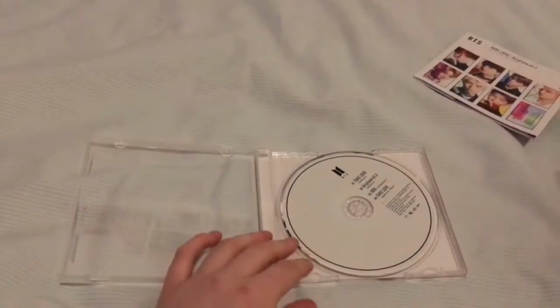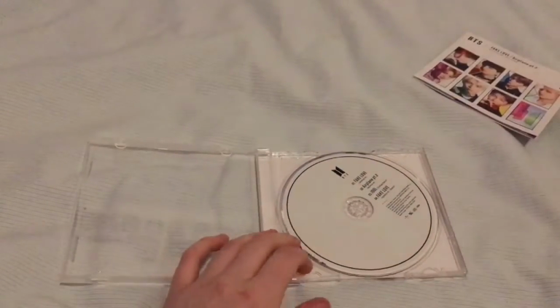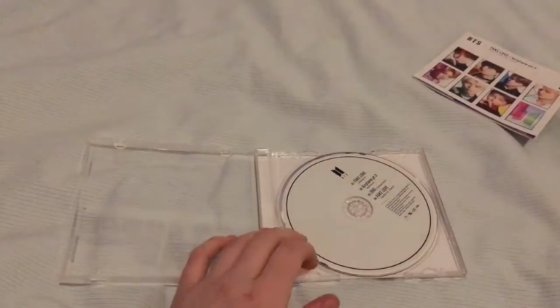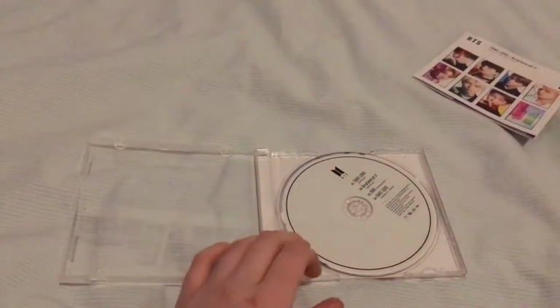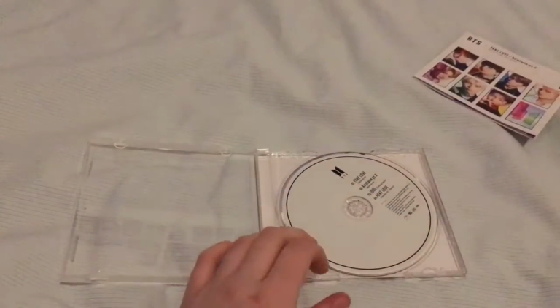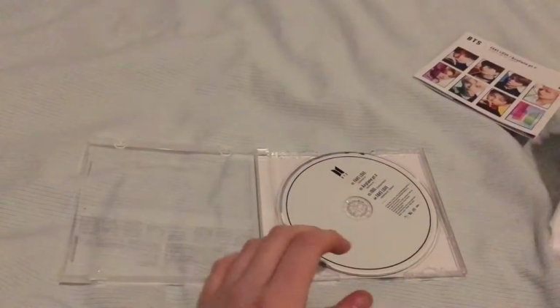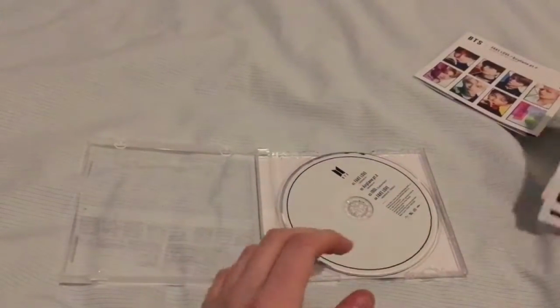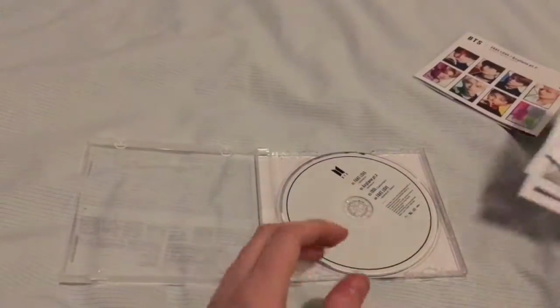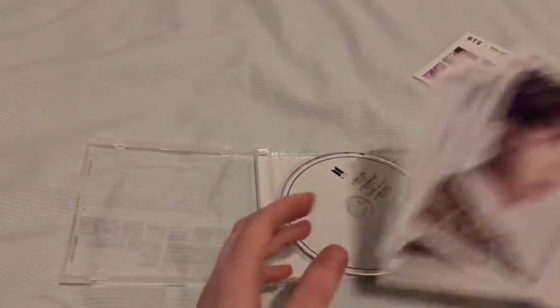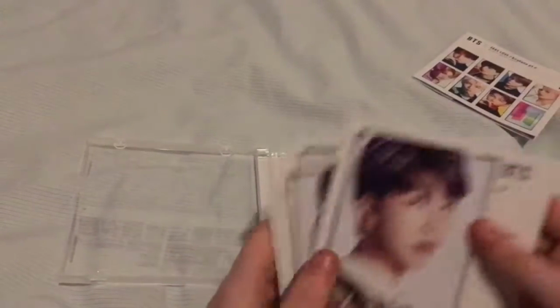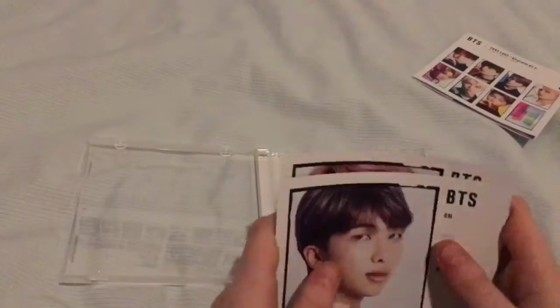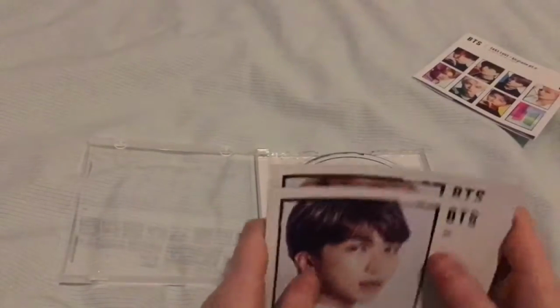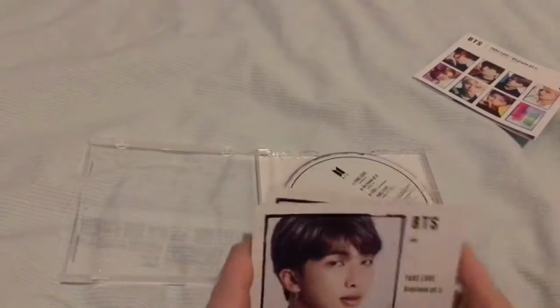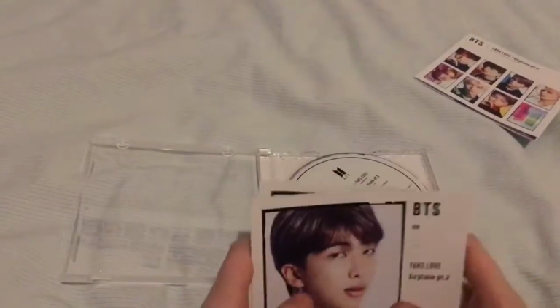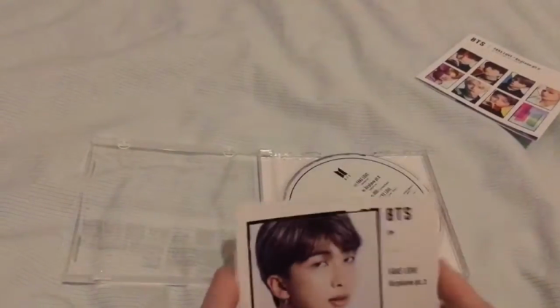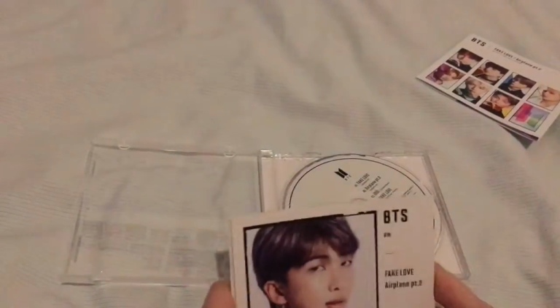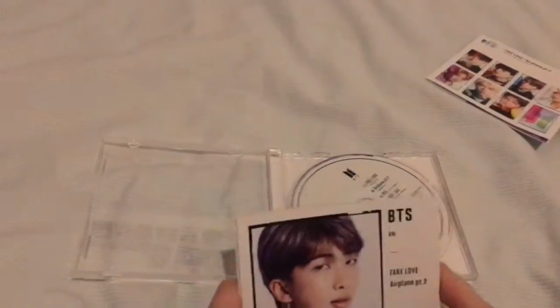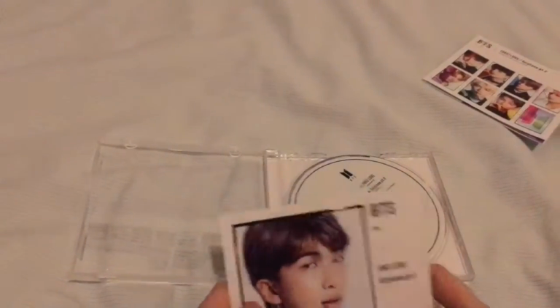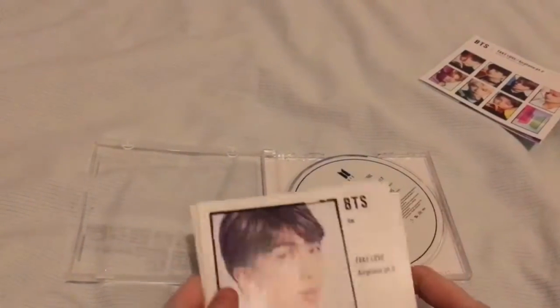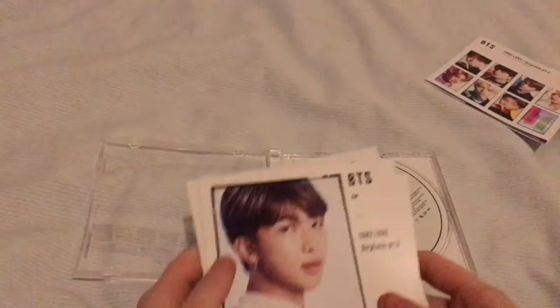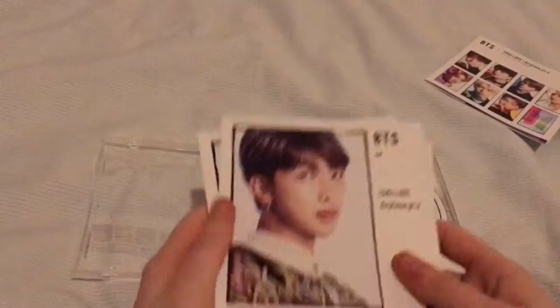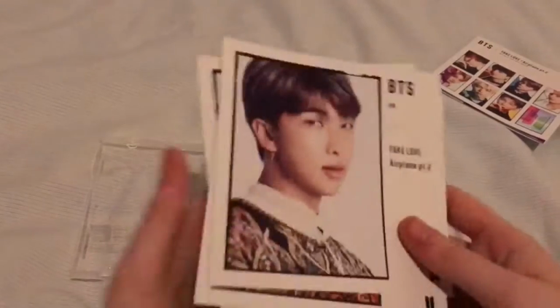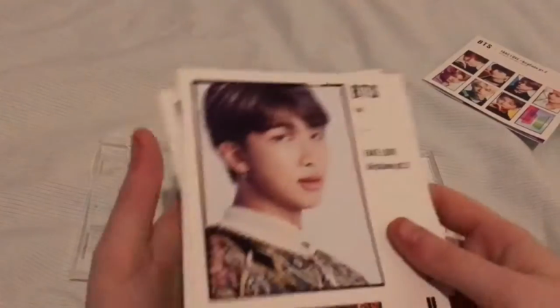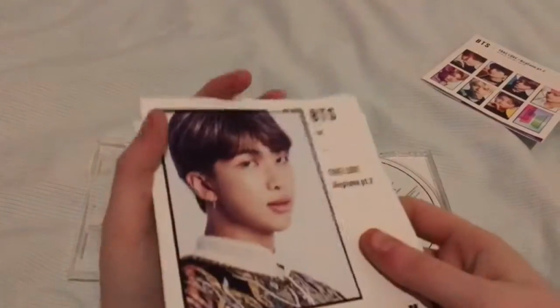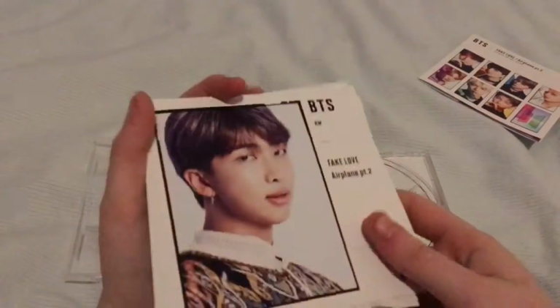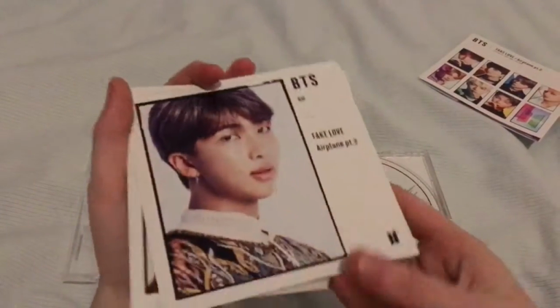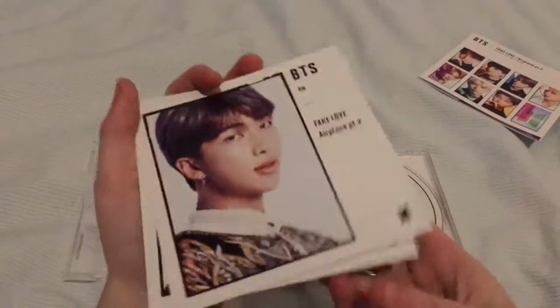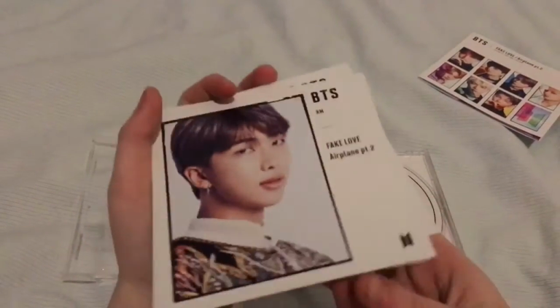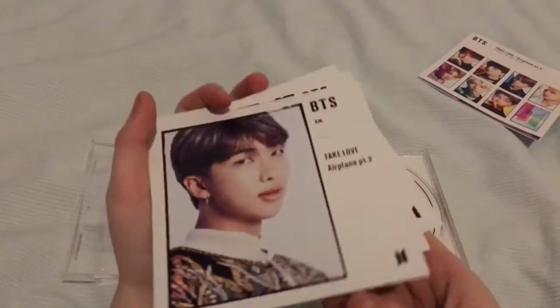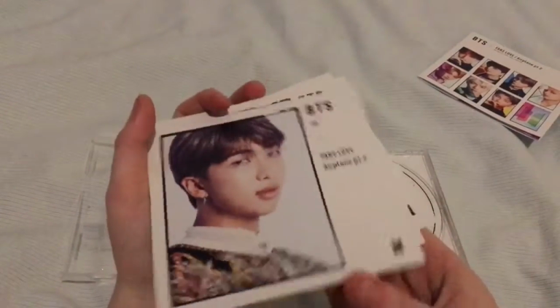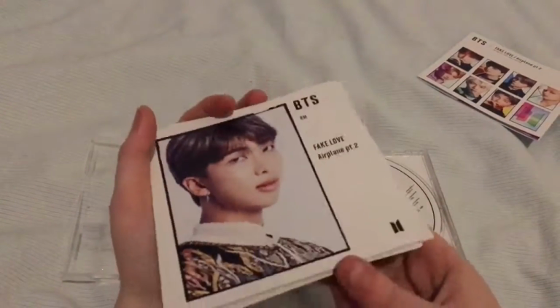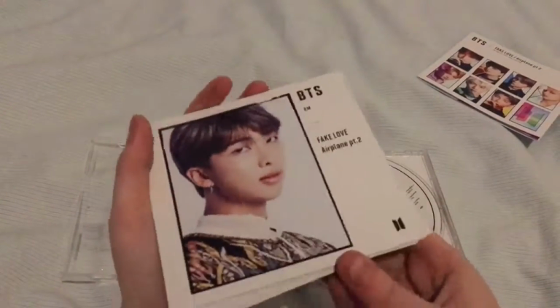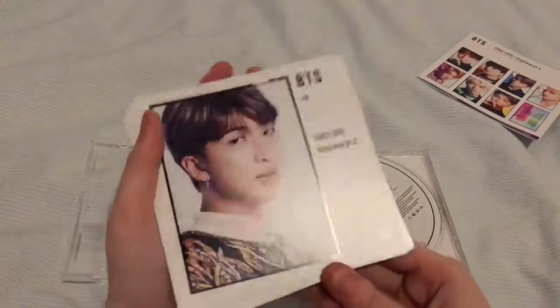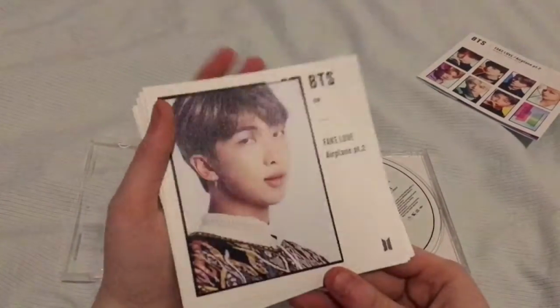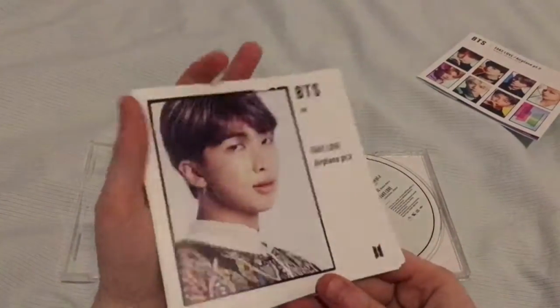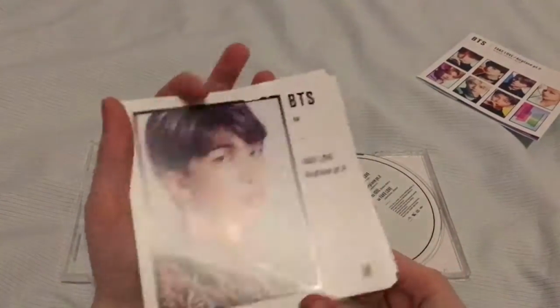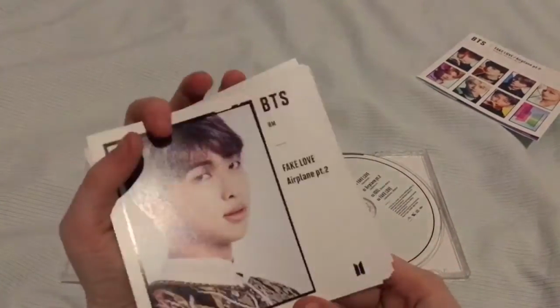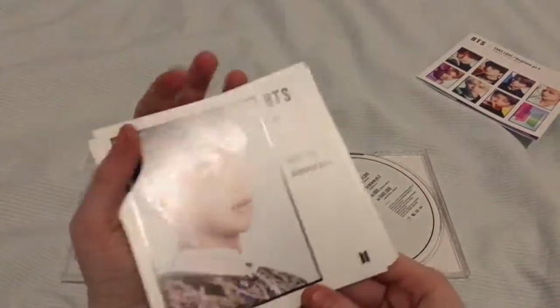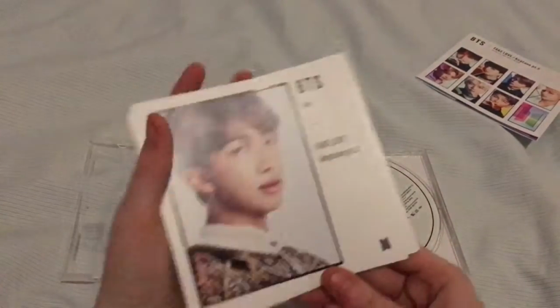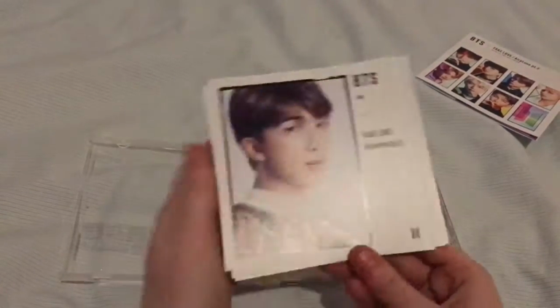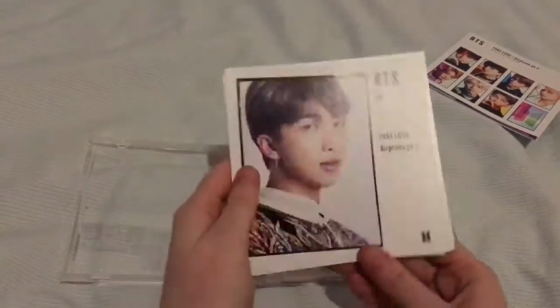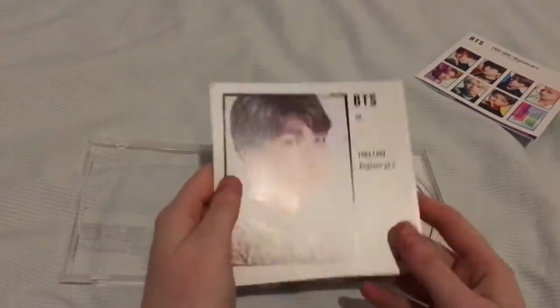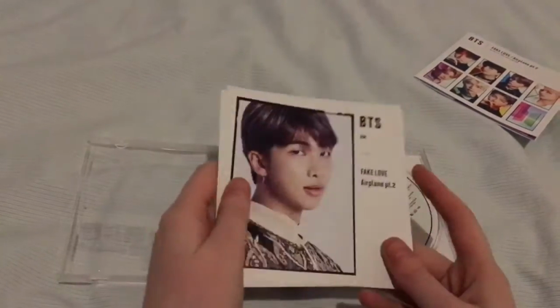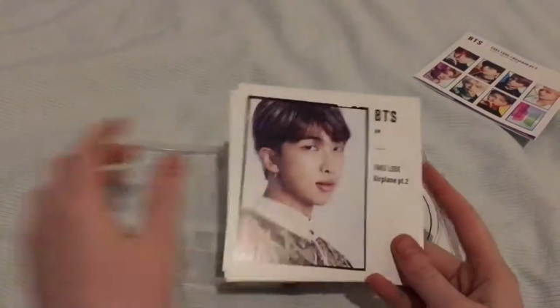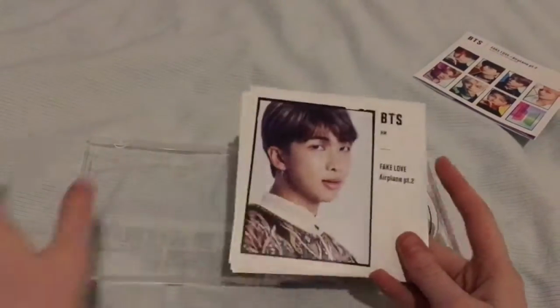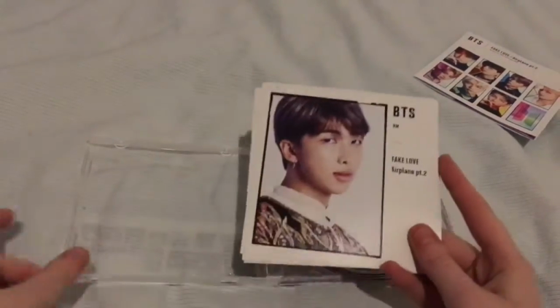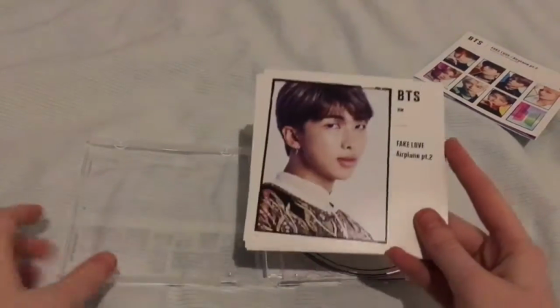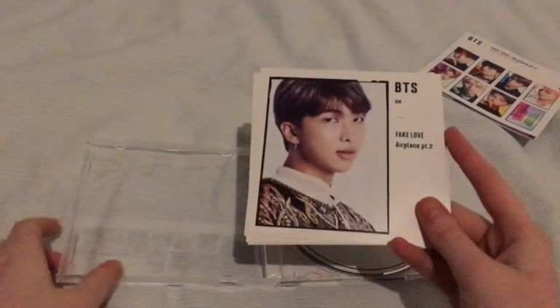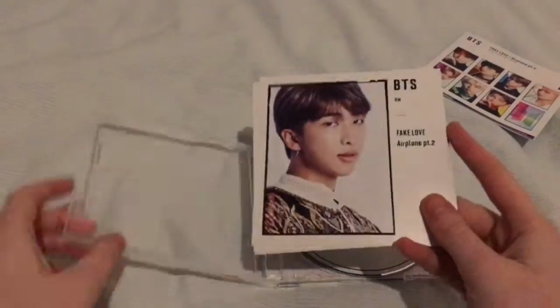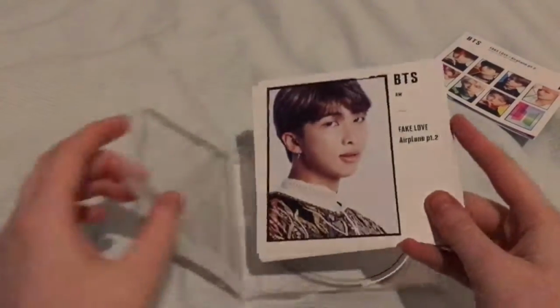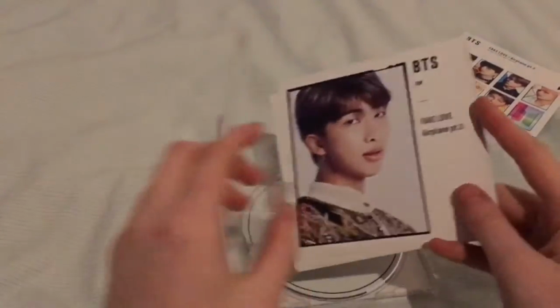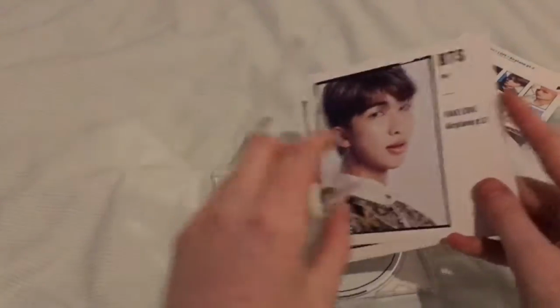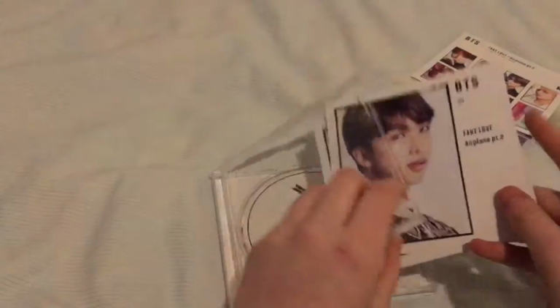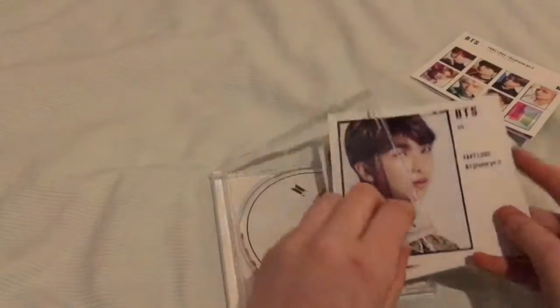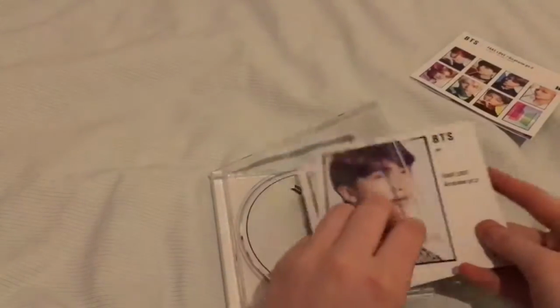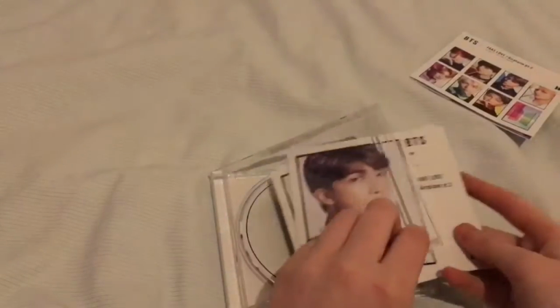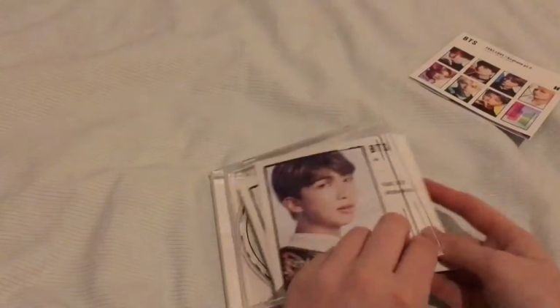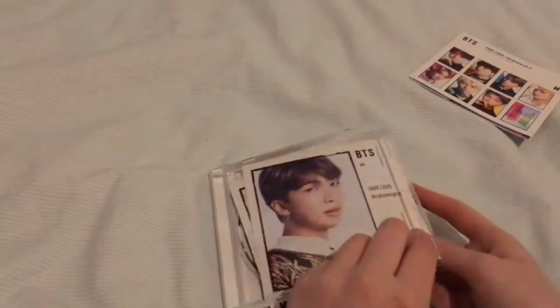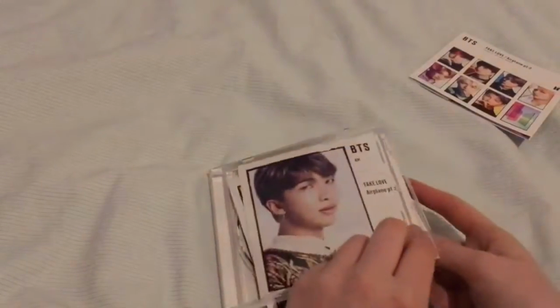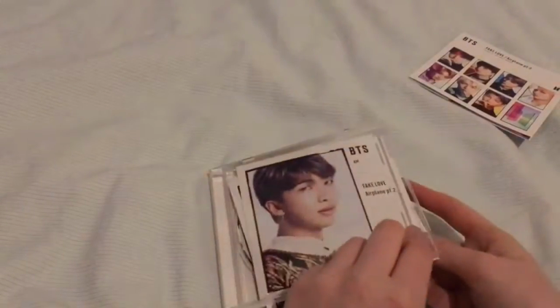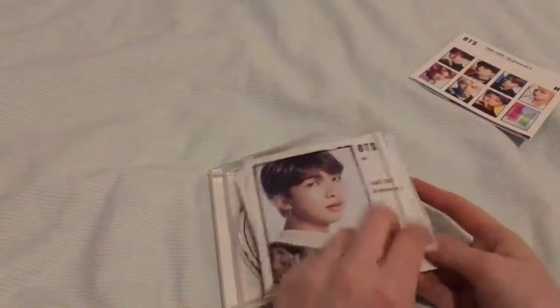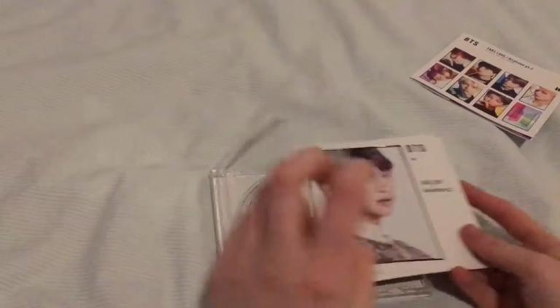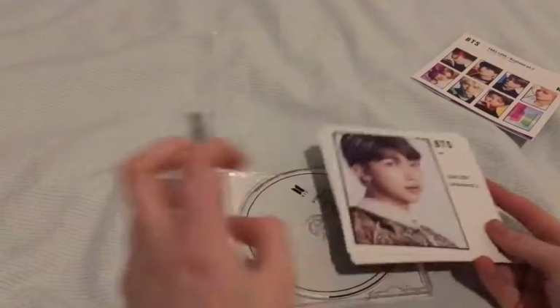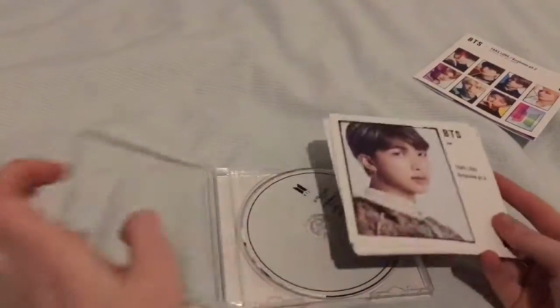What was special about the Fan Cafe edition is that it comes with individual member covers so you can have it like that.